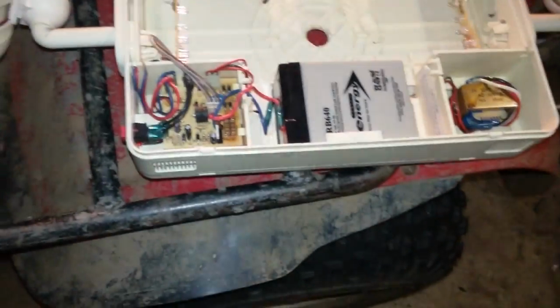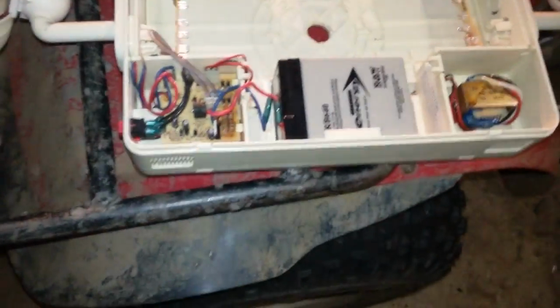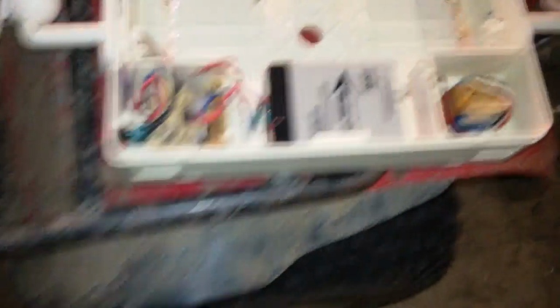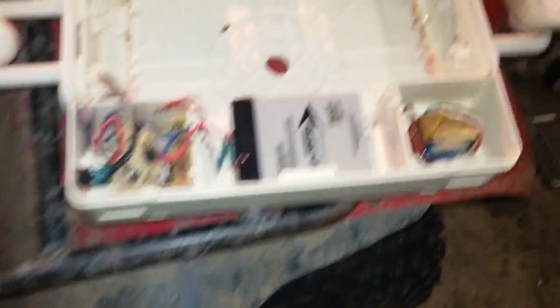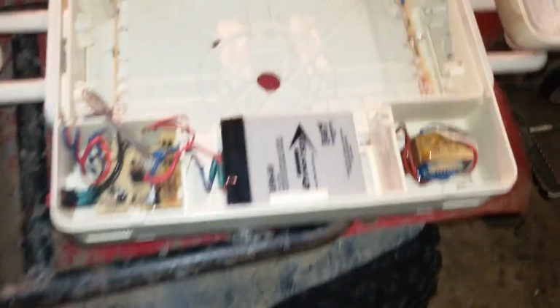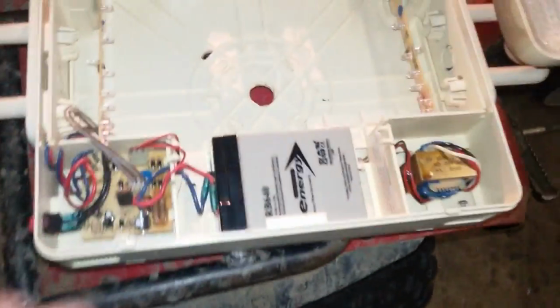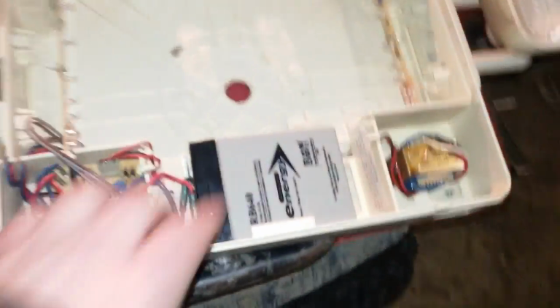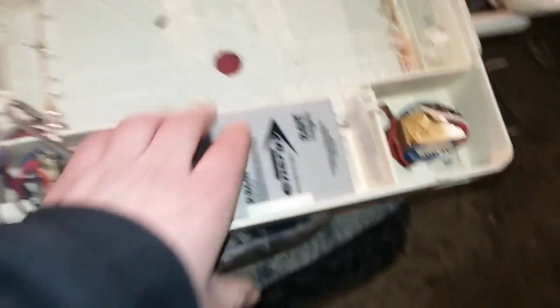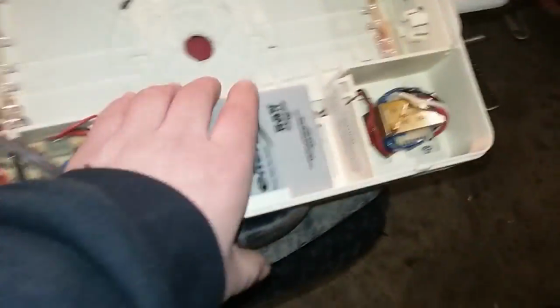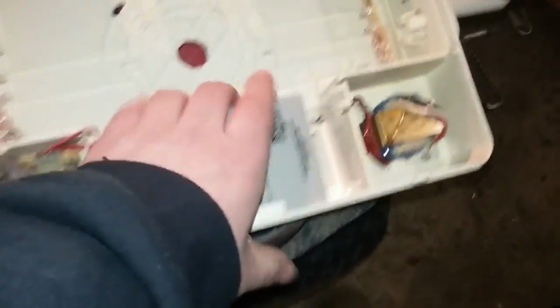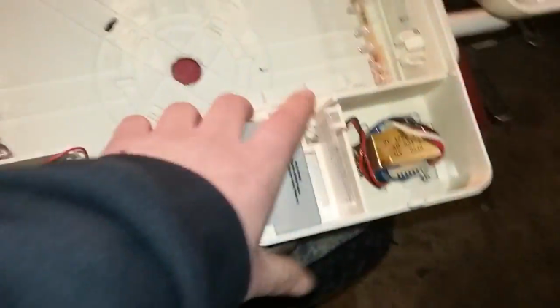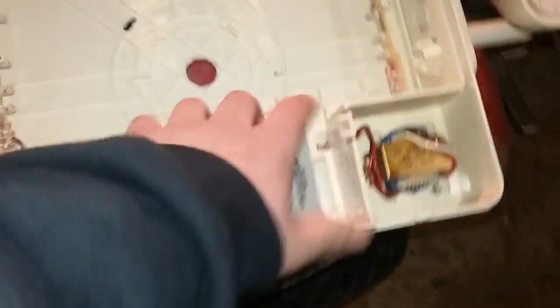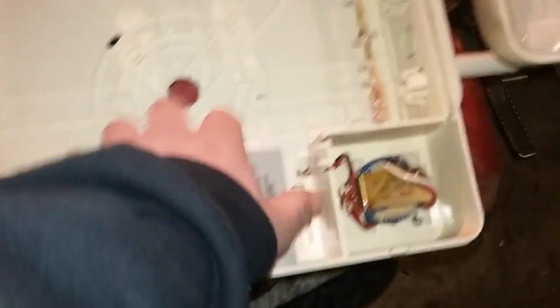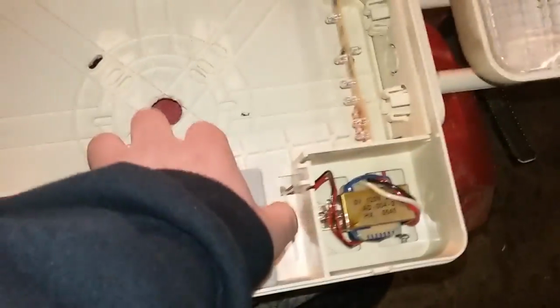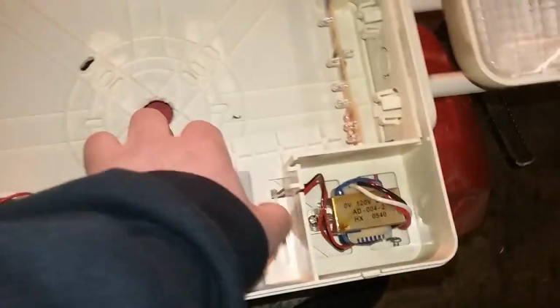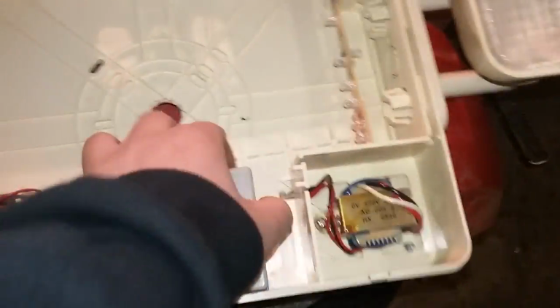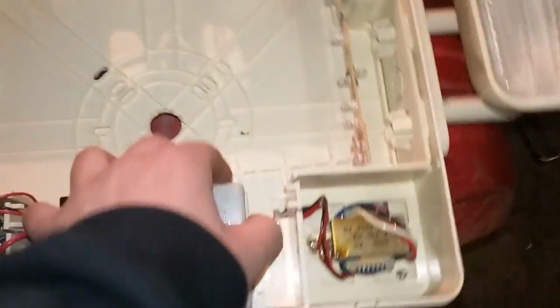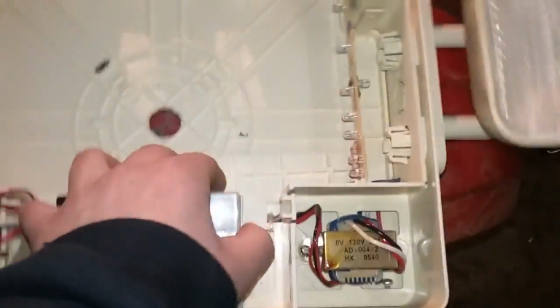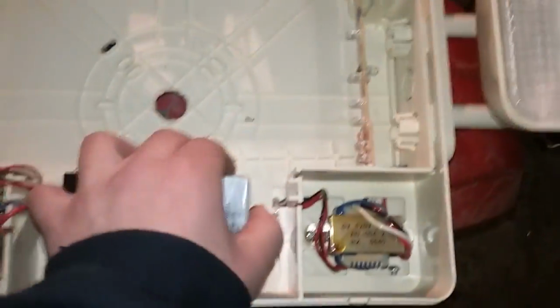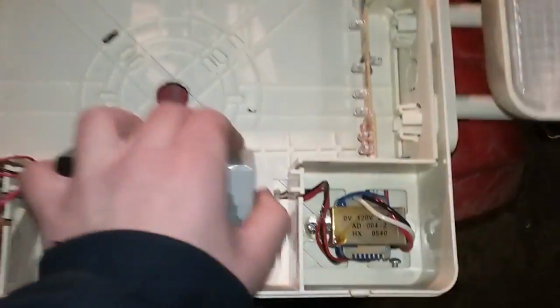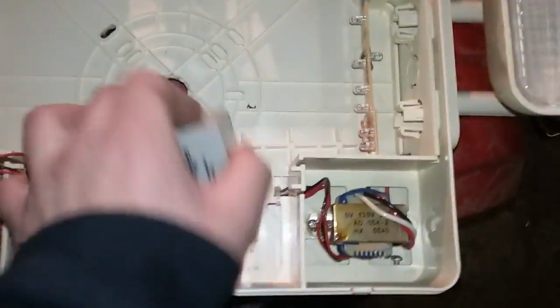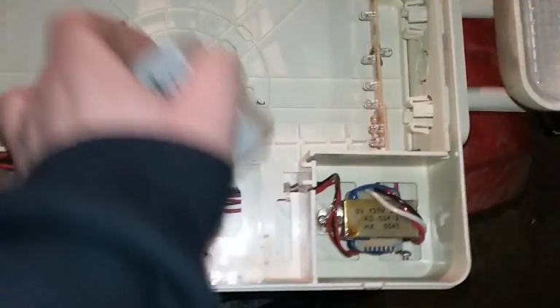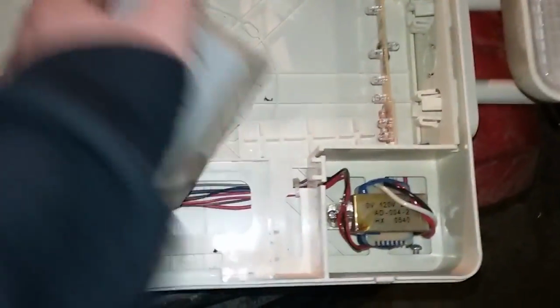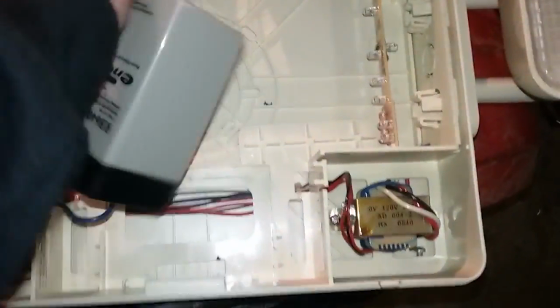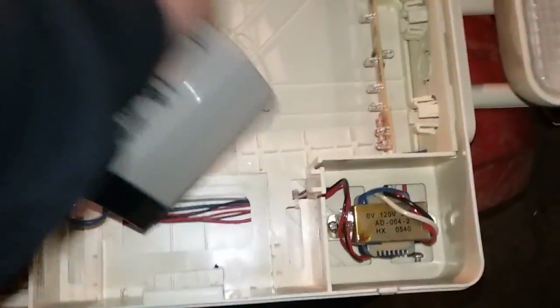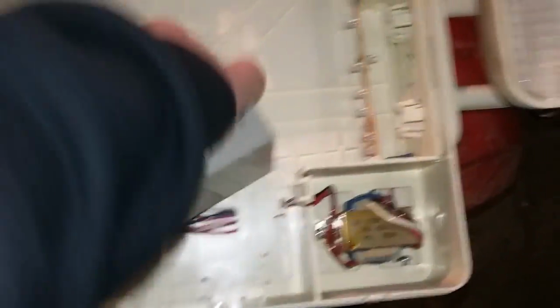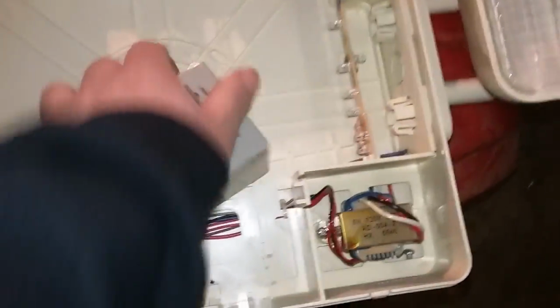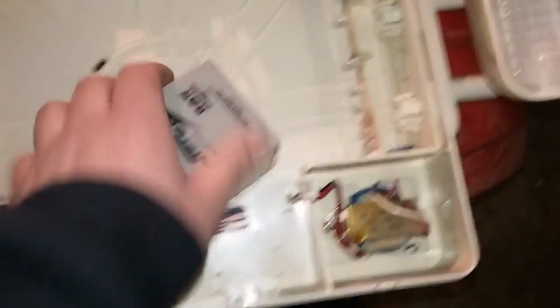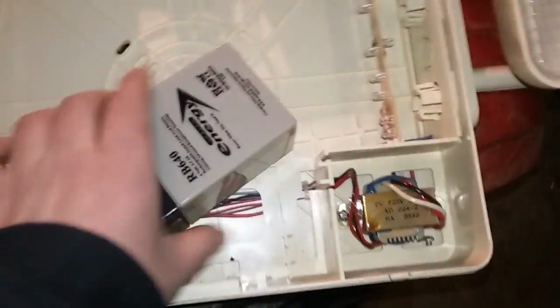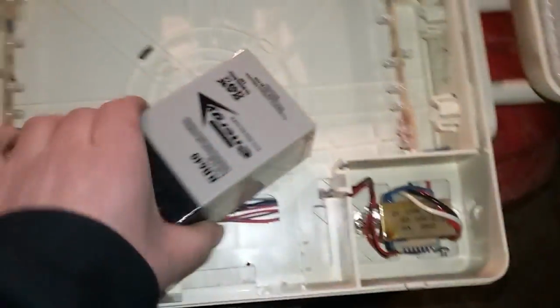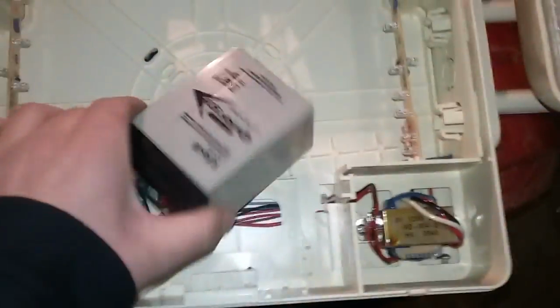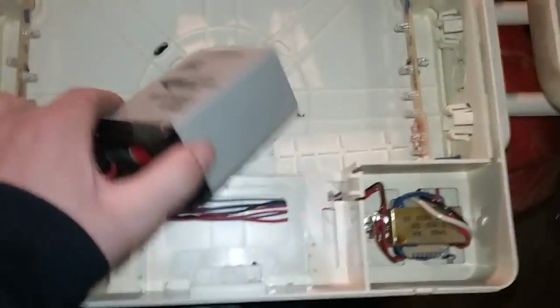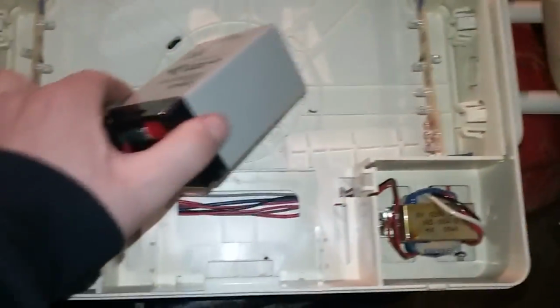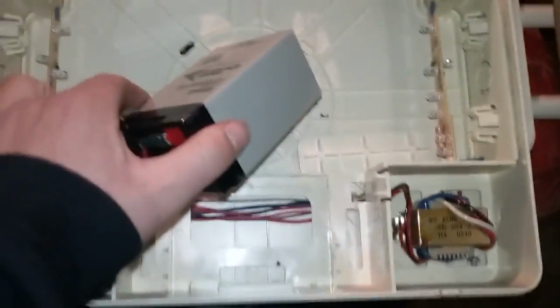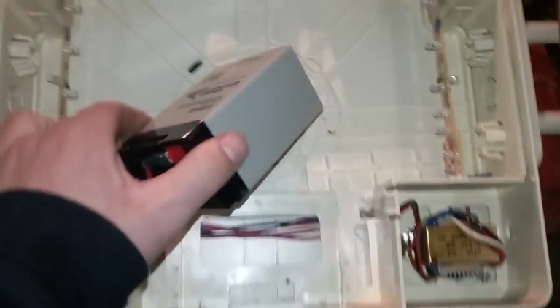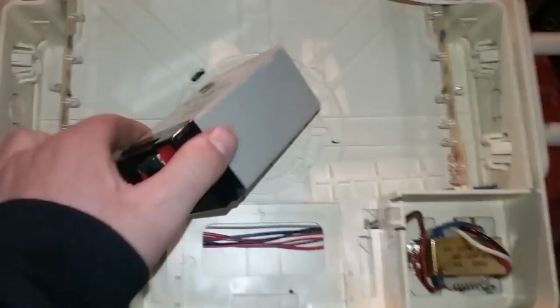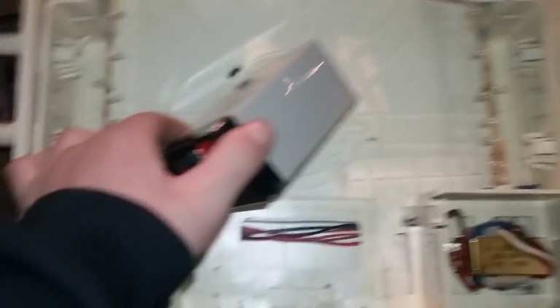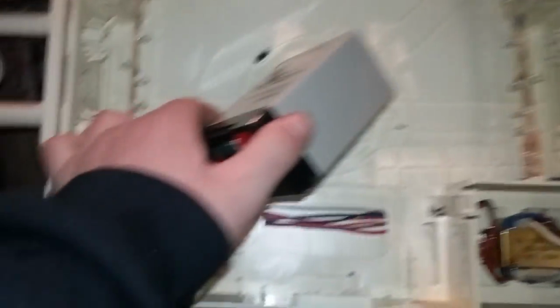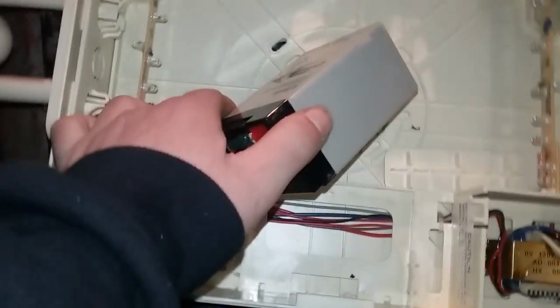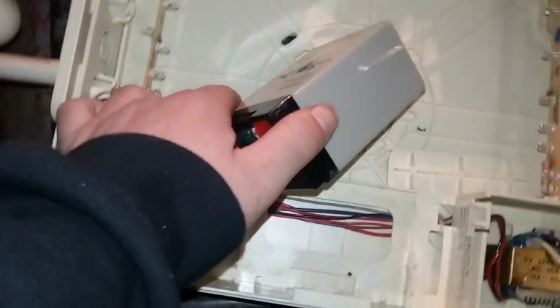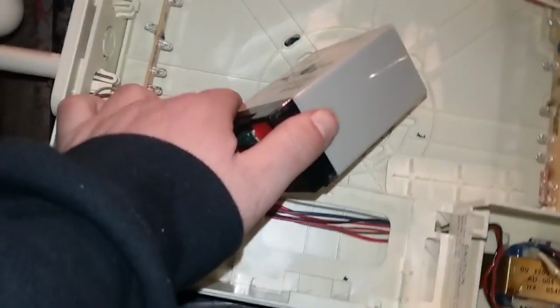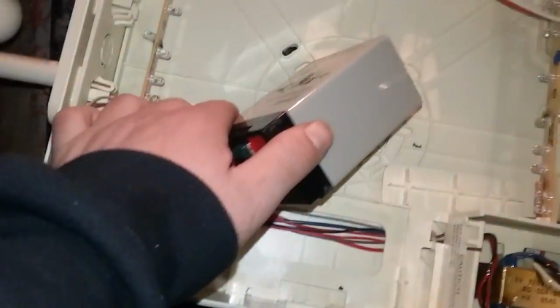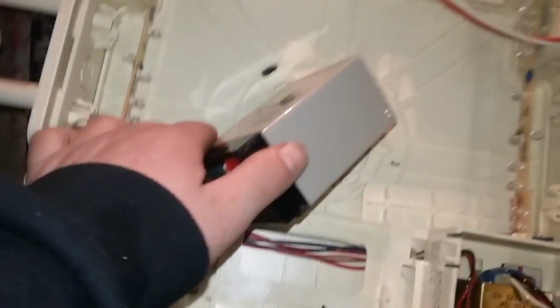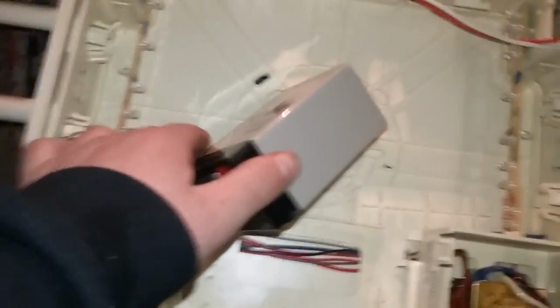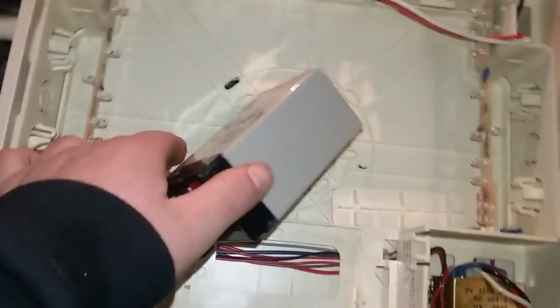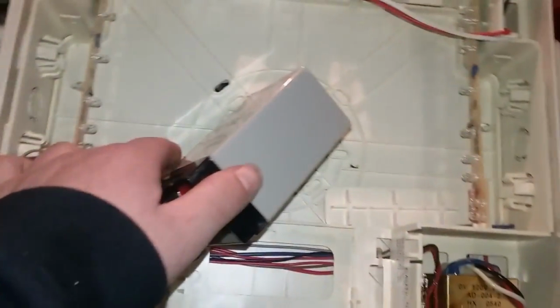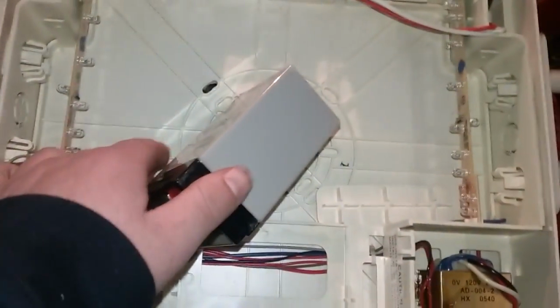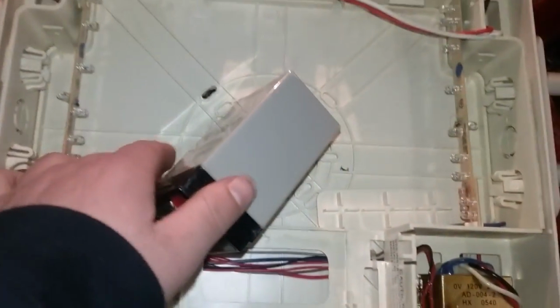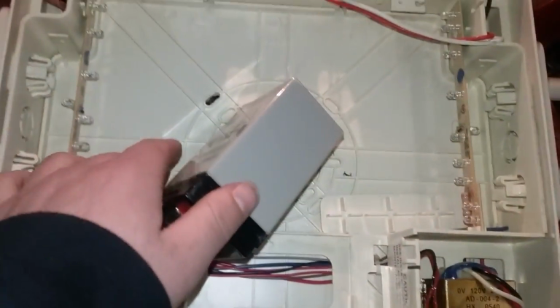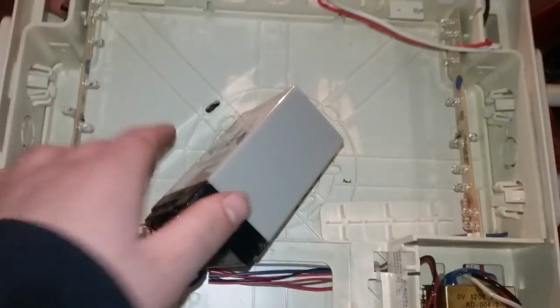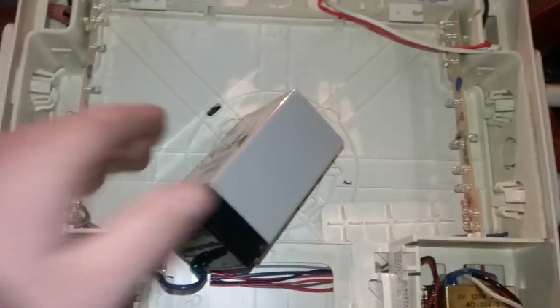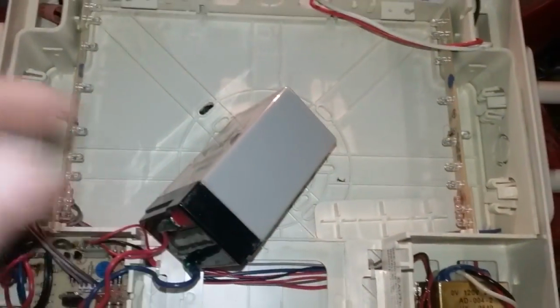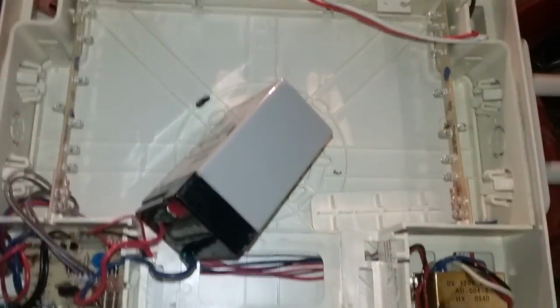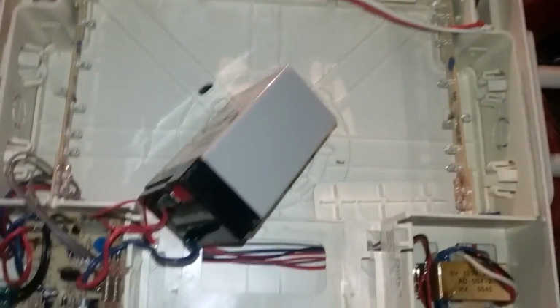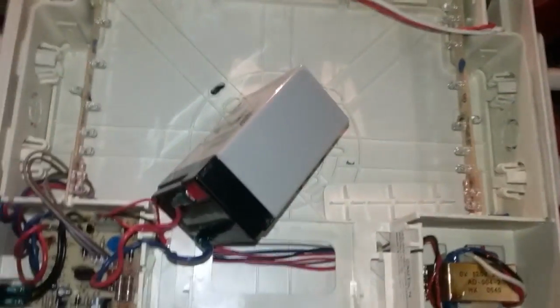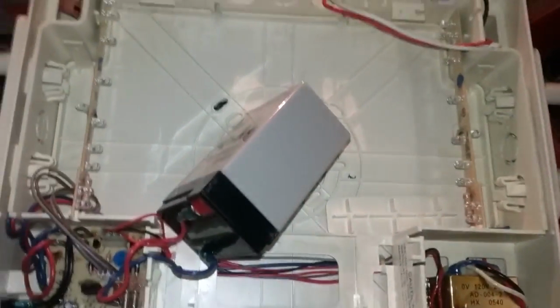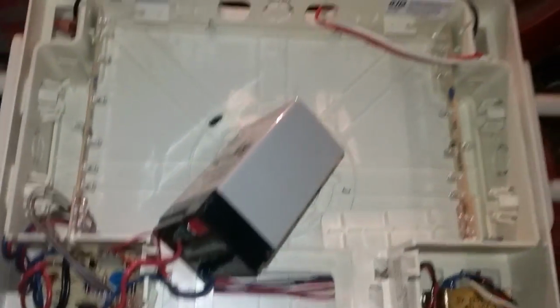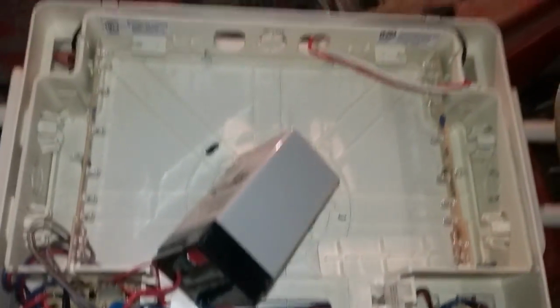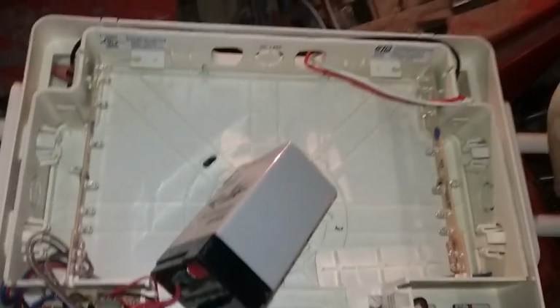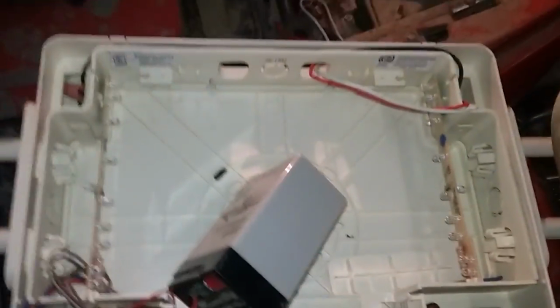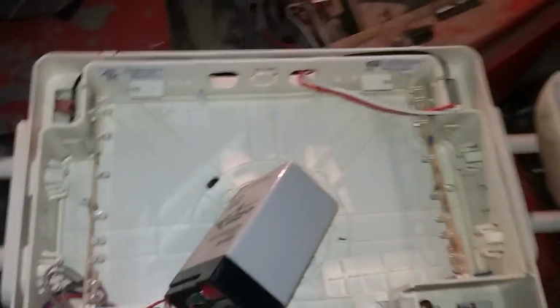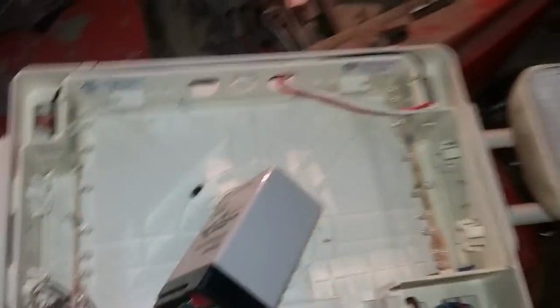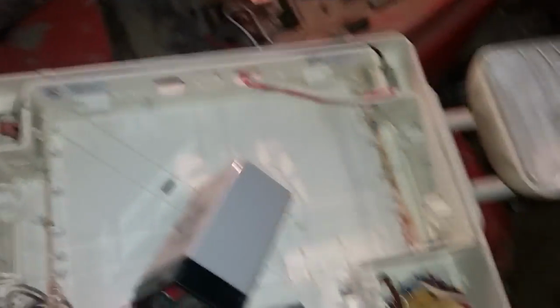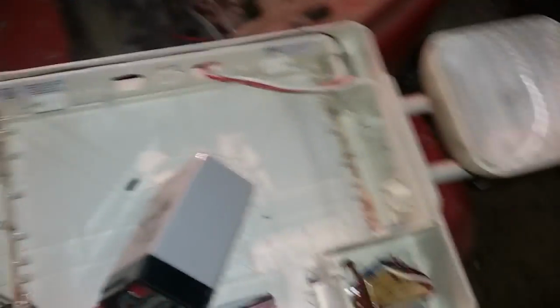Next thing I got to do is pull this out and charge this and make it work. Okay, thank you for watching.